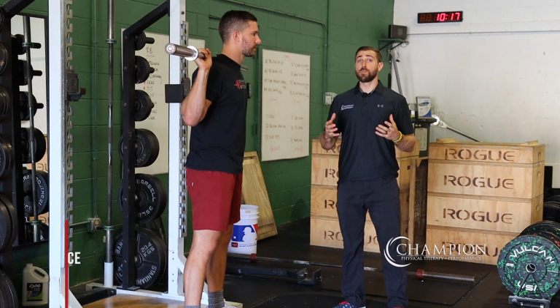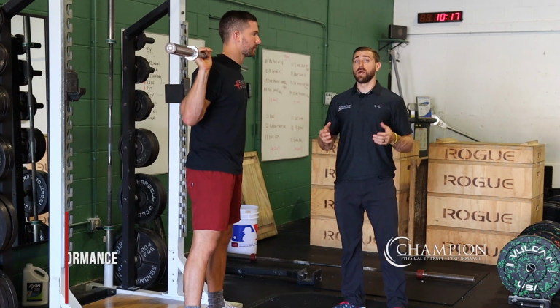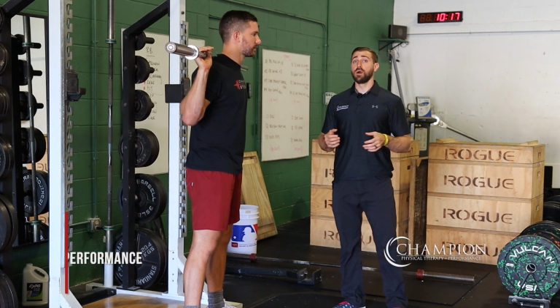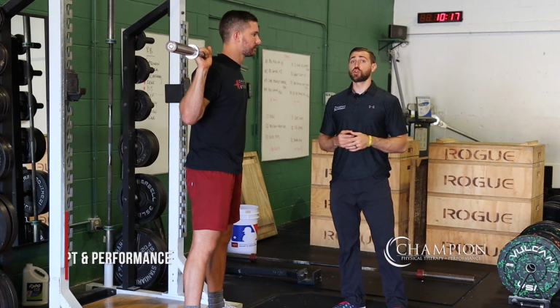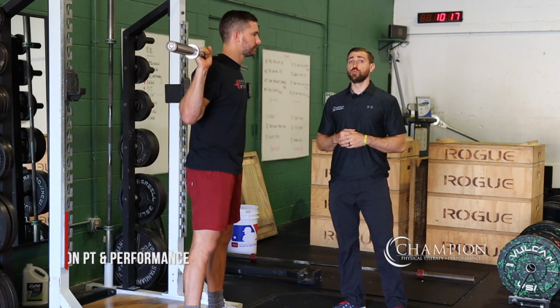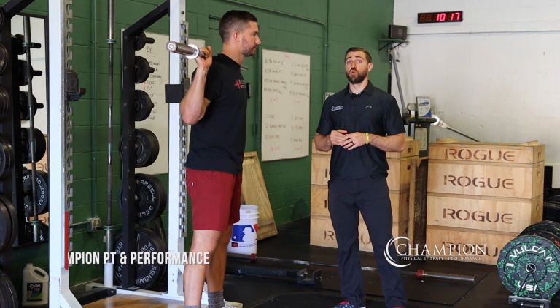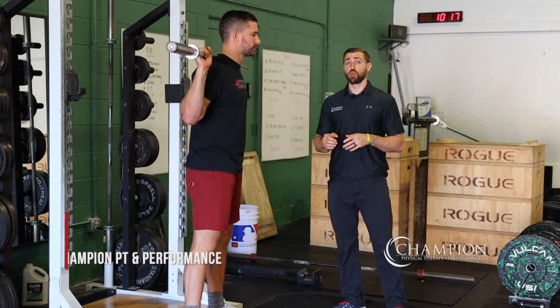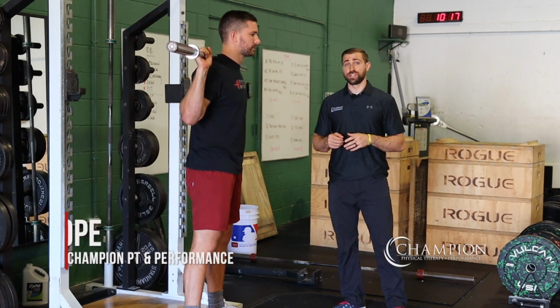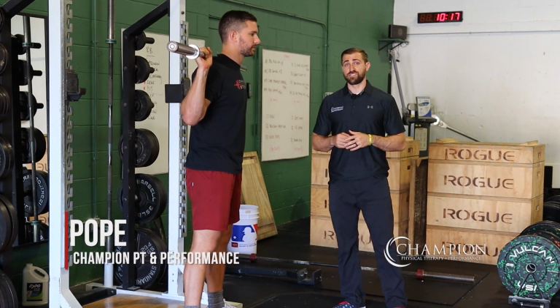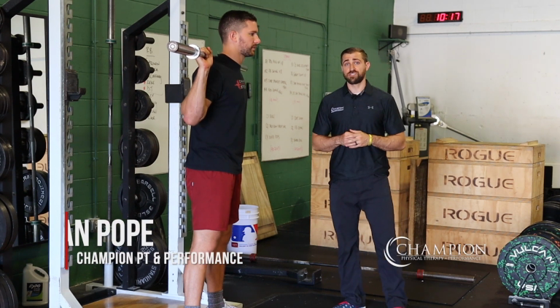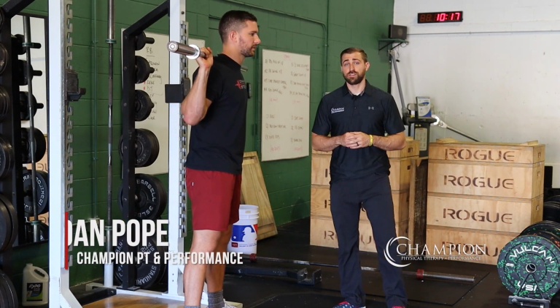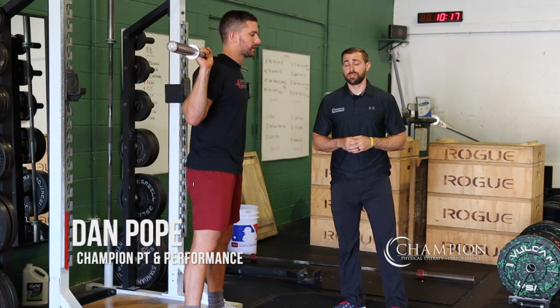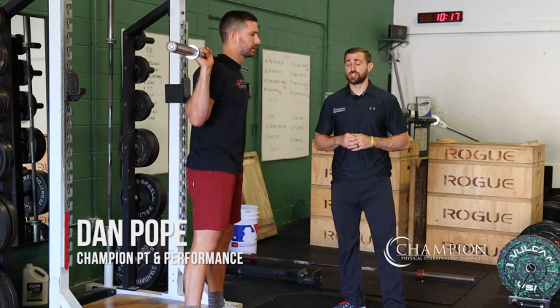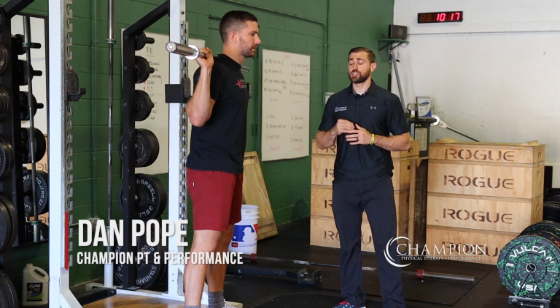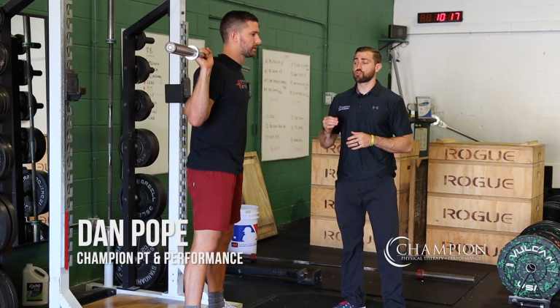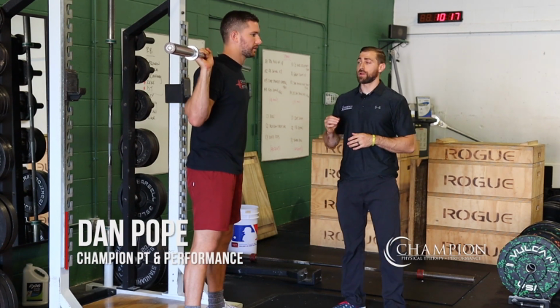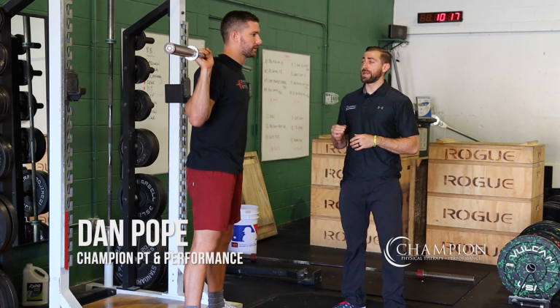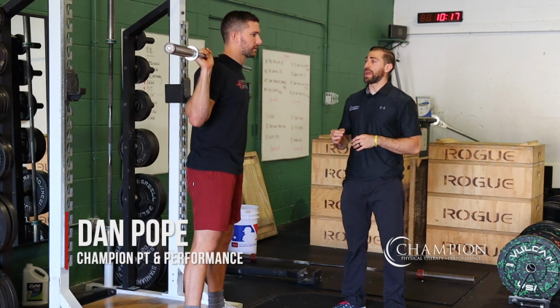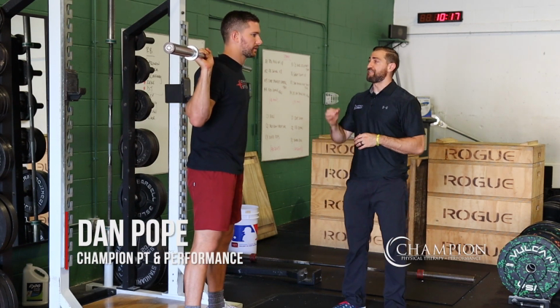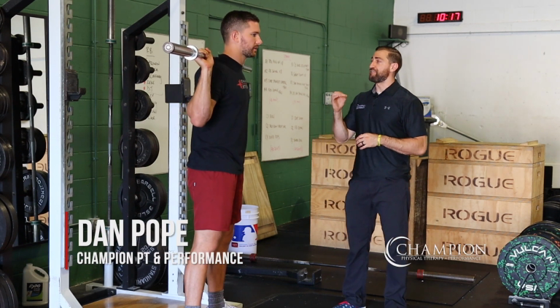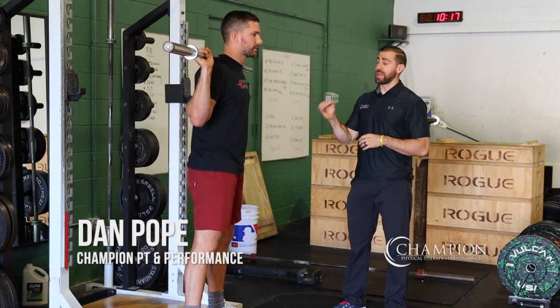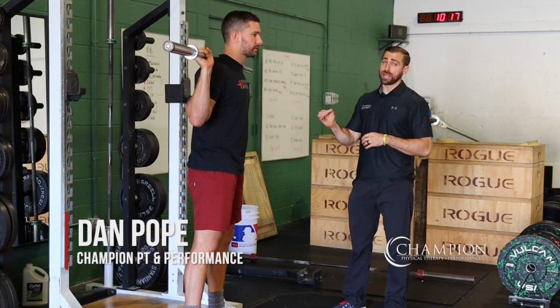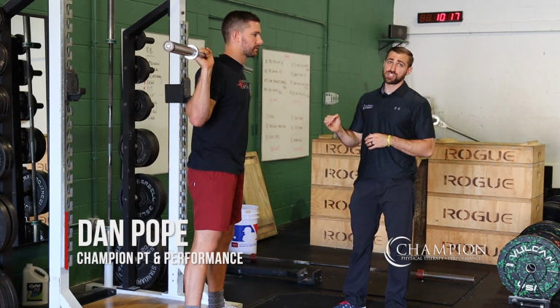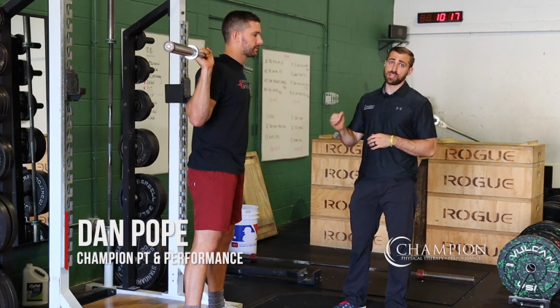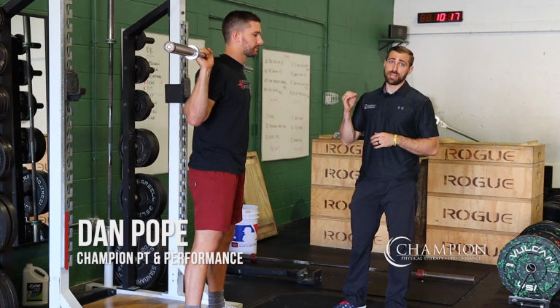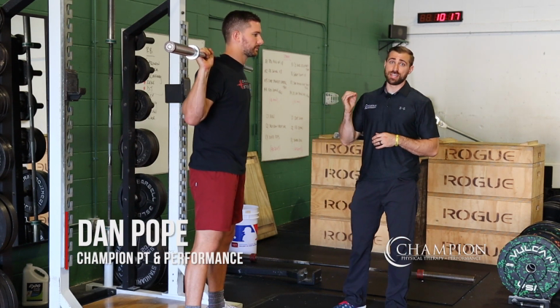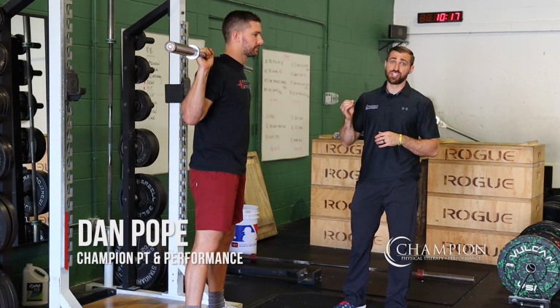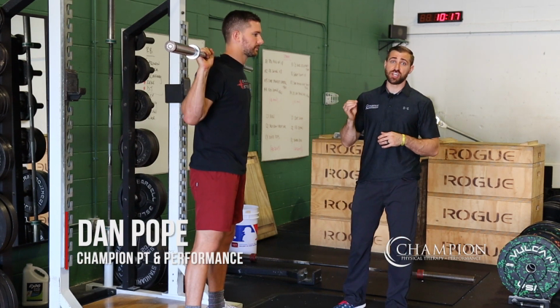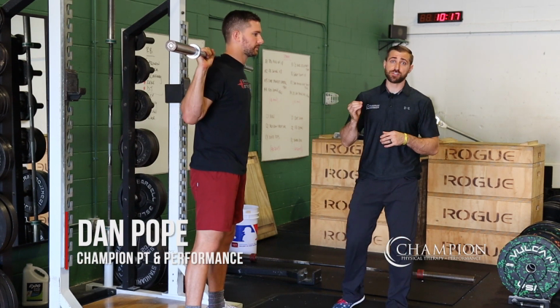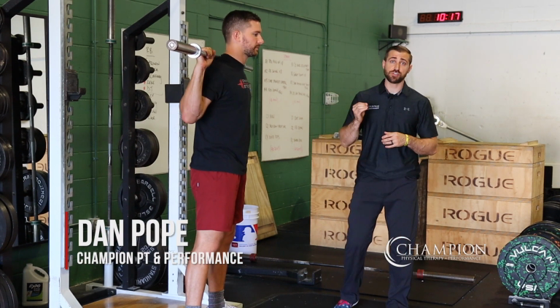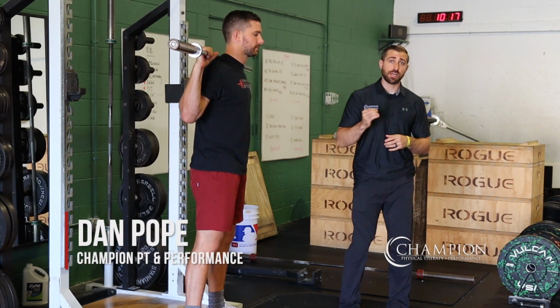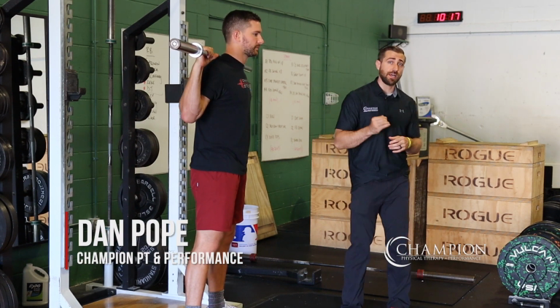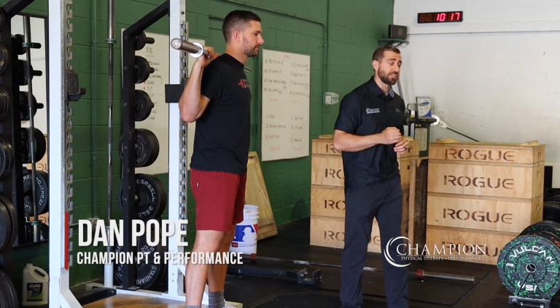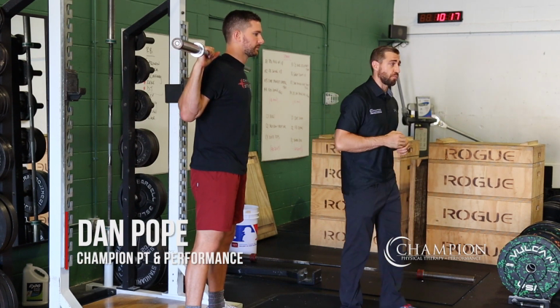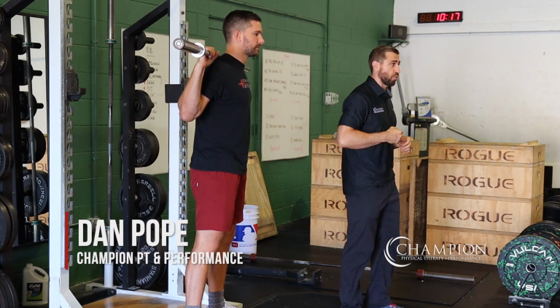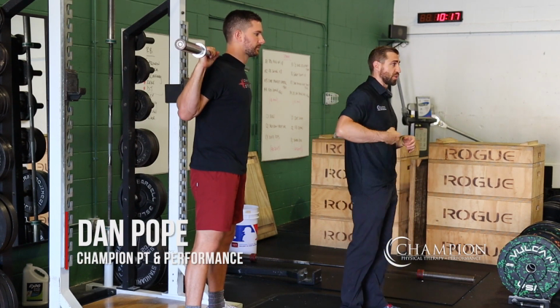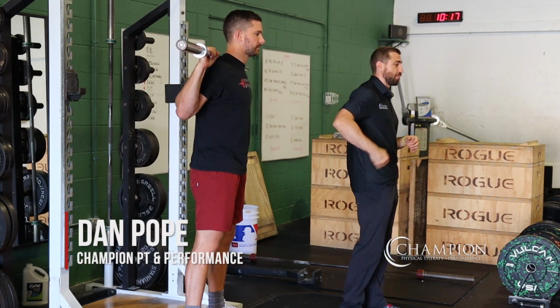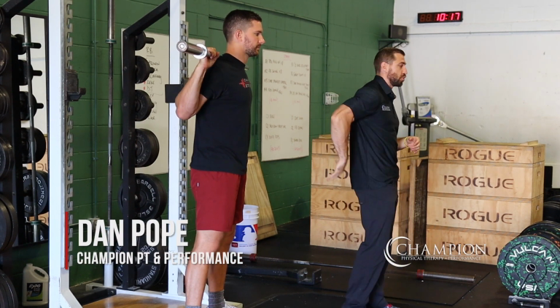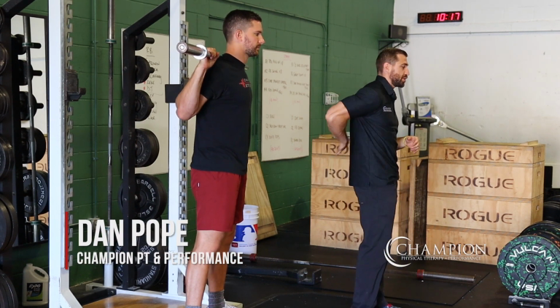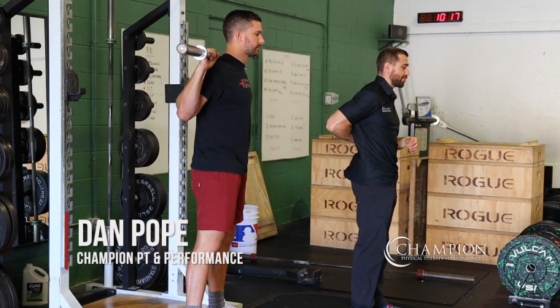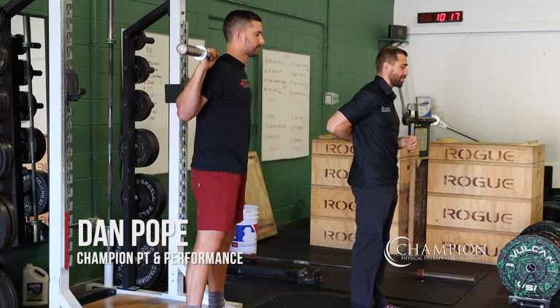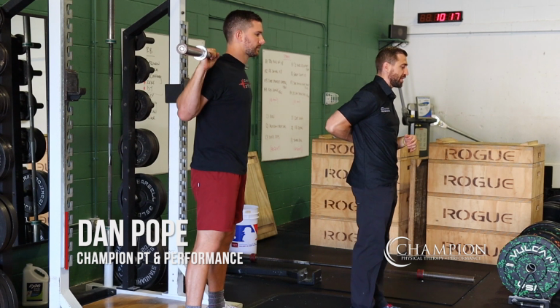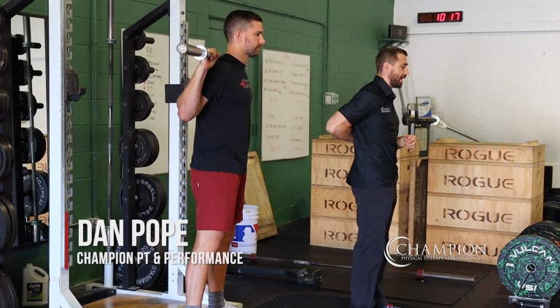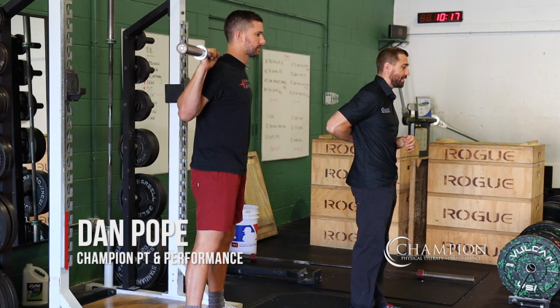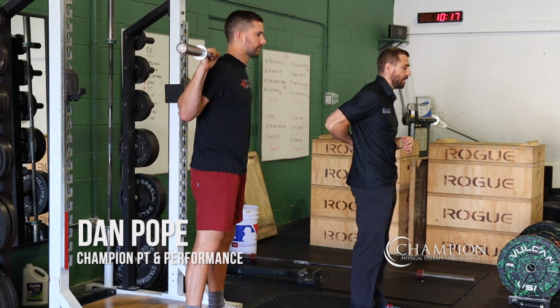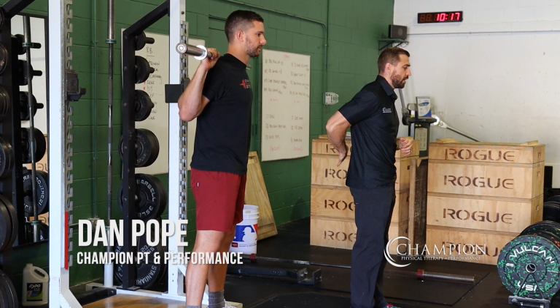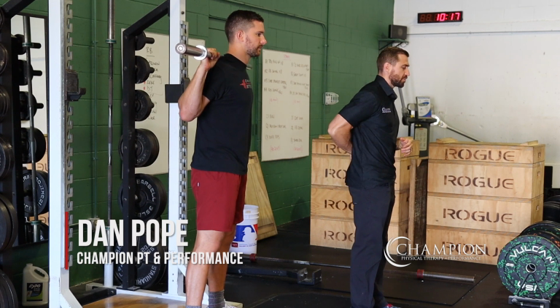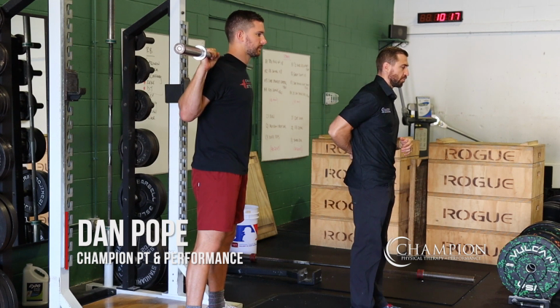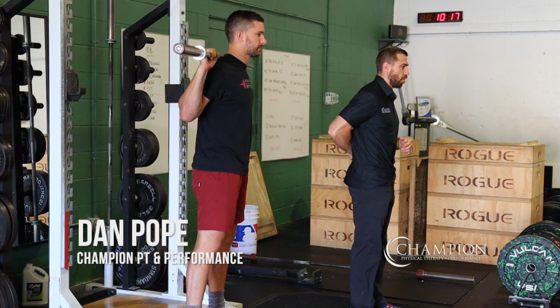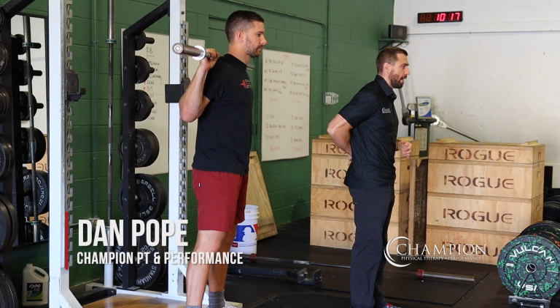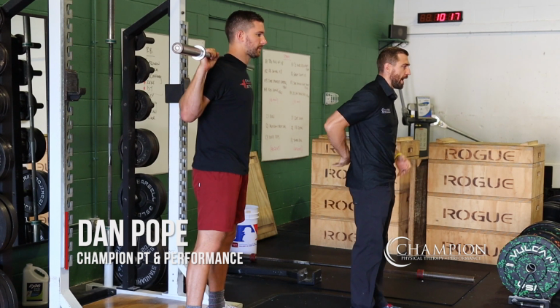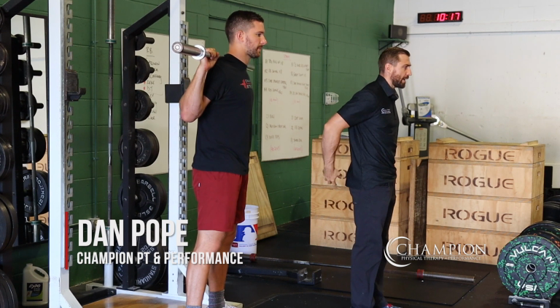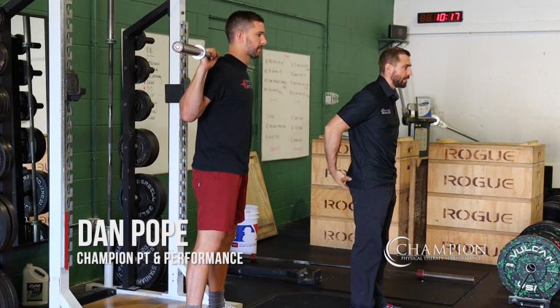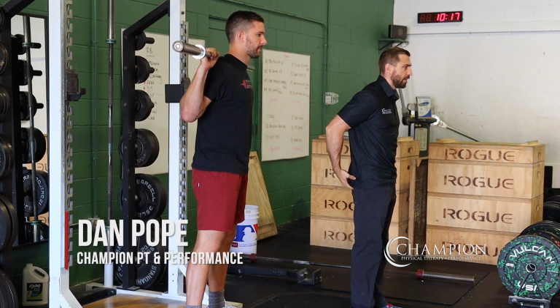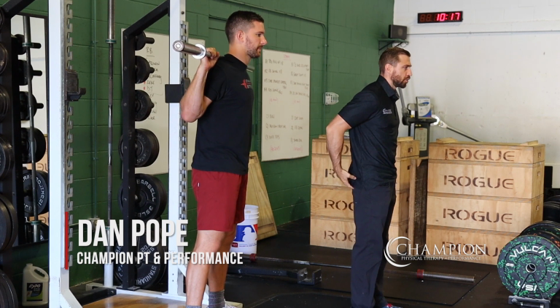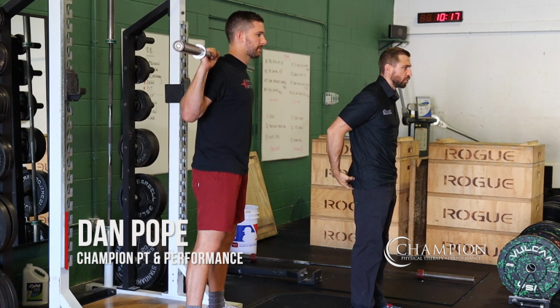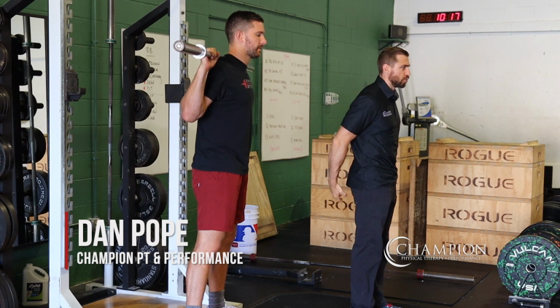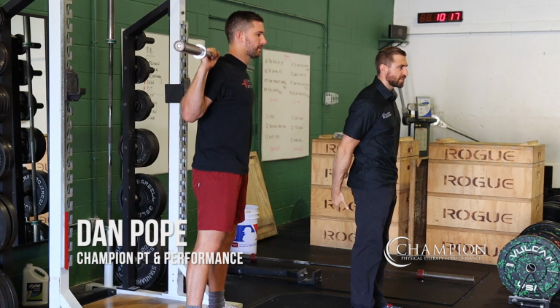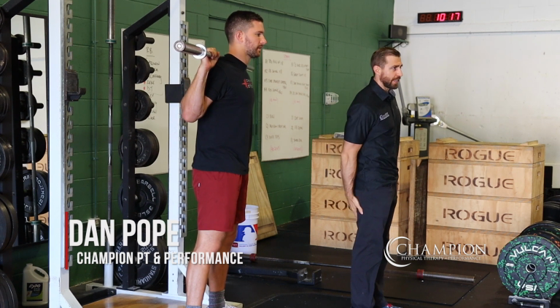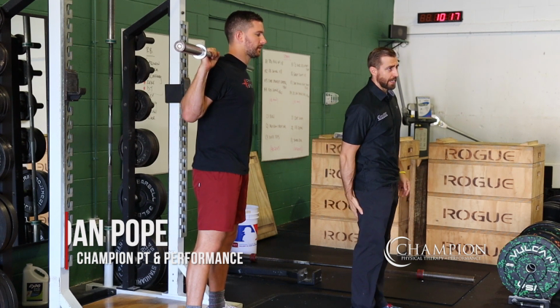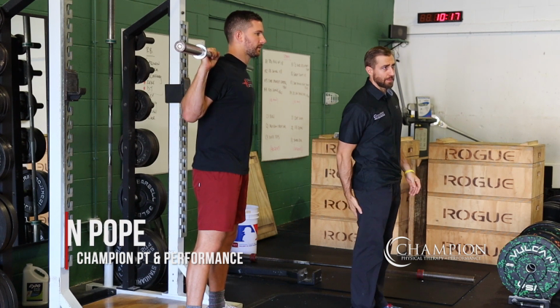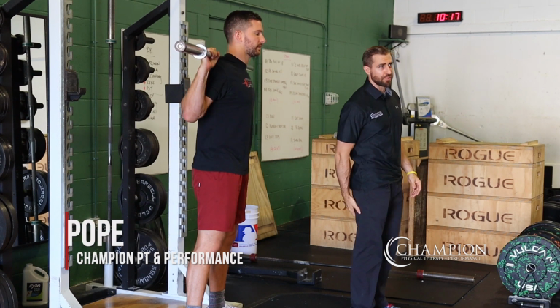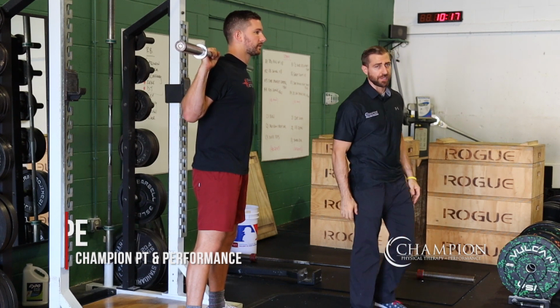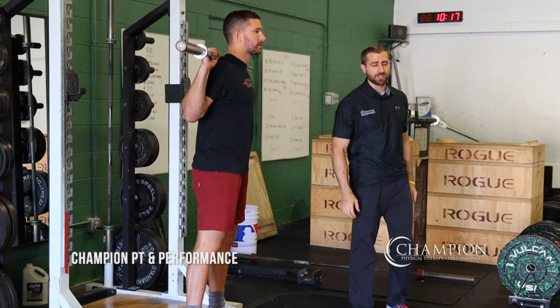Barbell good mornings. This is a great advanced hinge exercise that works the posterior chain — so low back, glutes, and hamstrings.